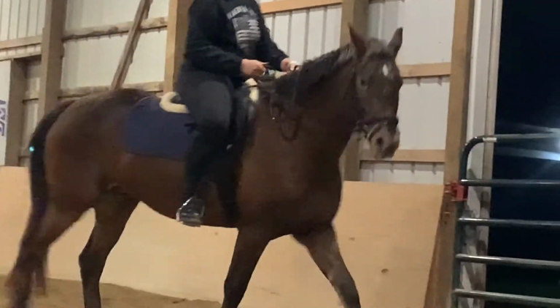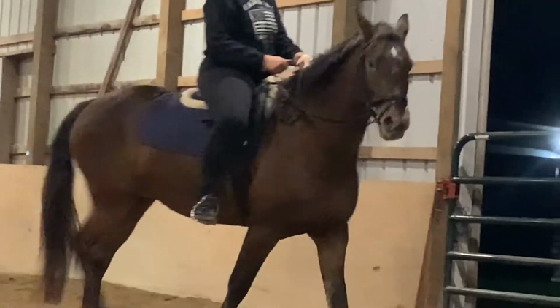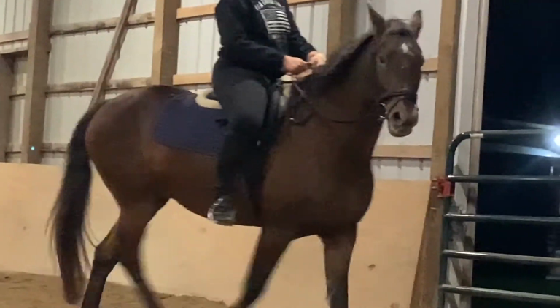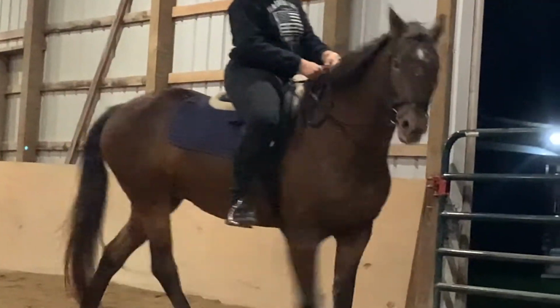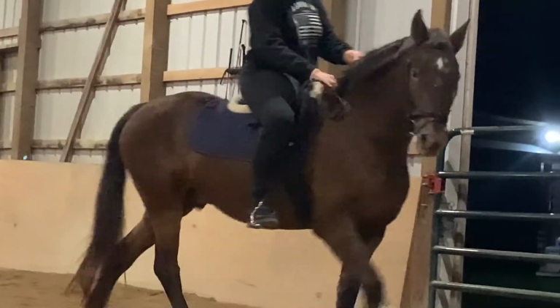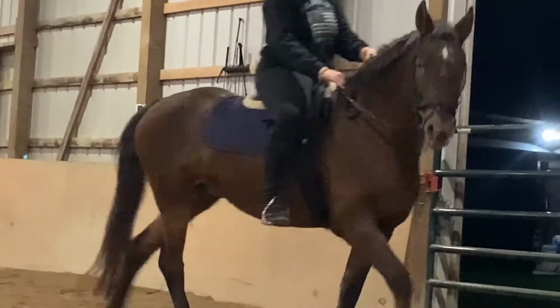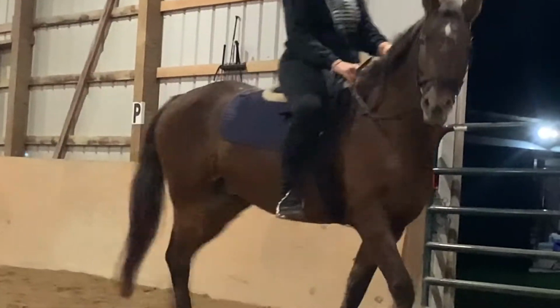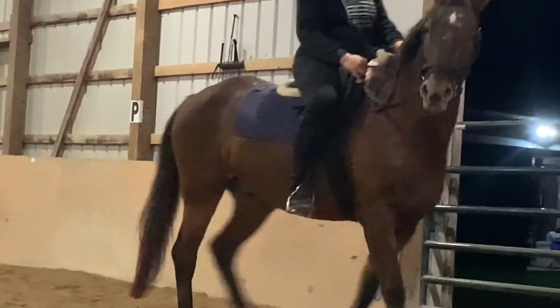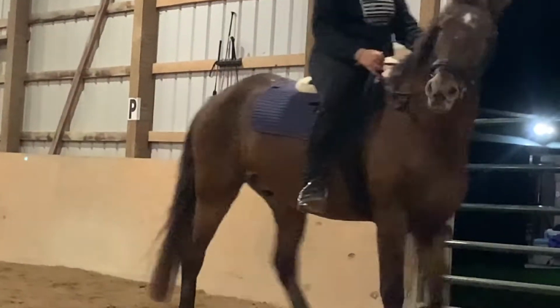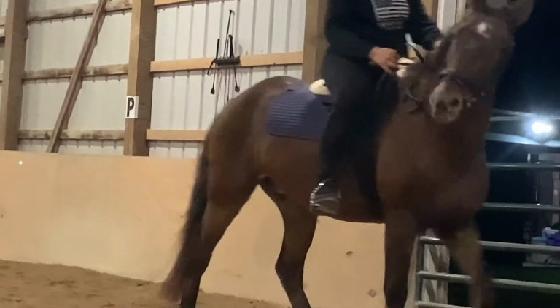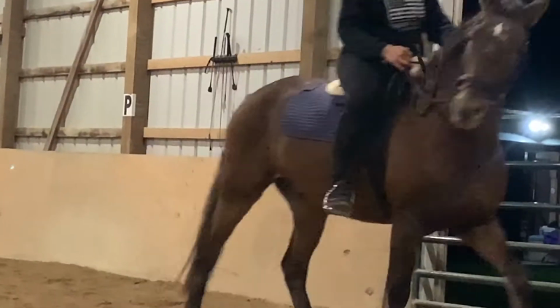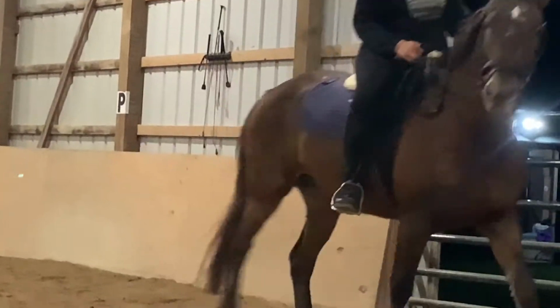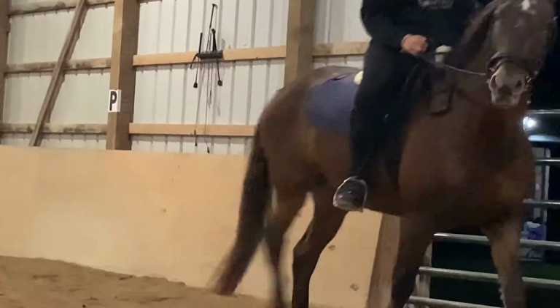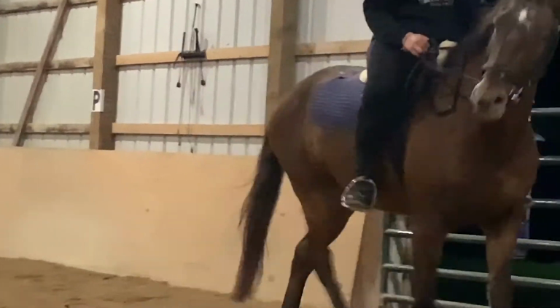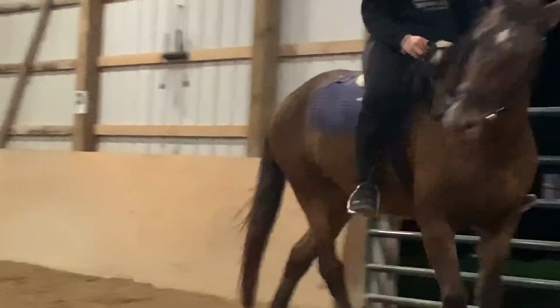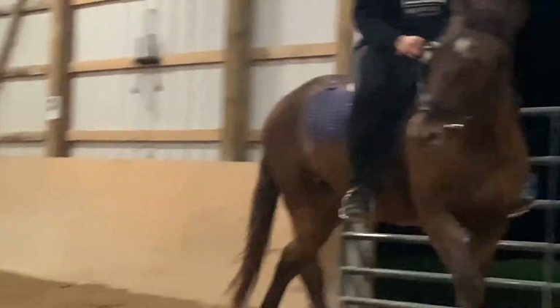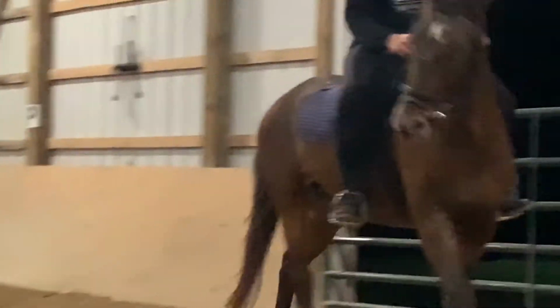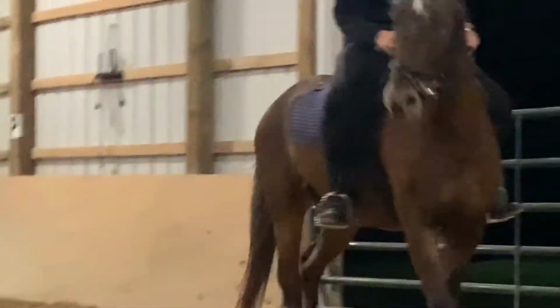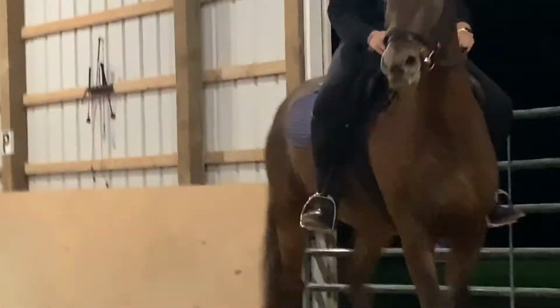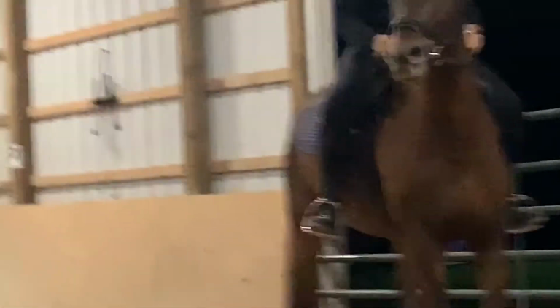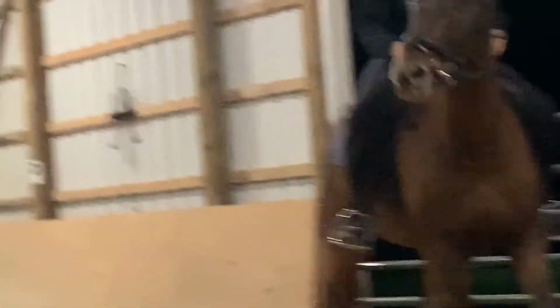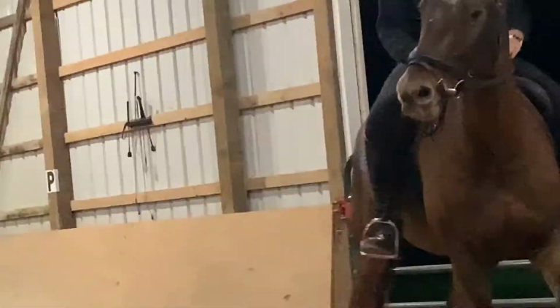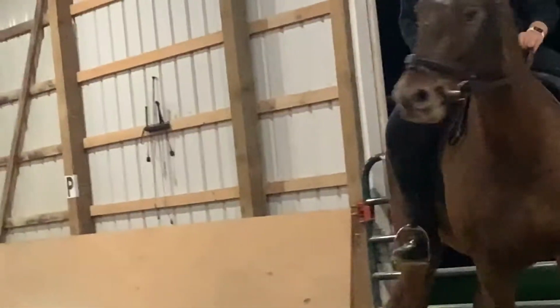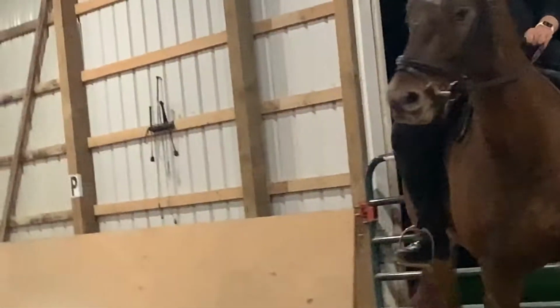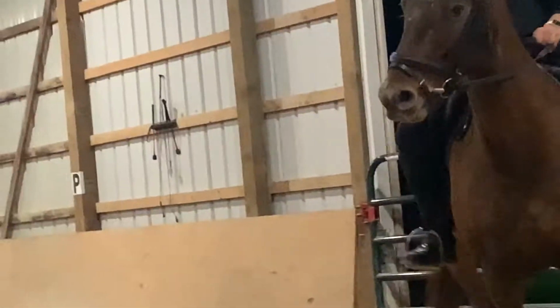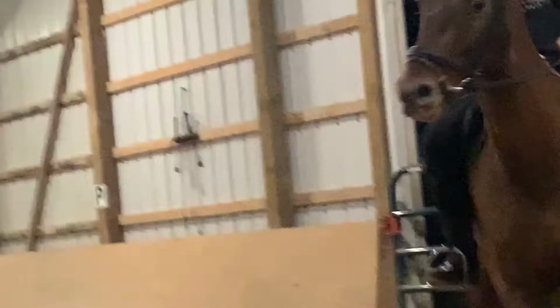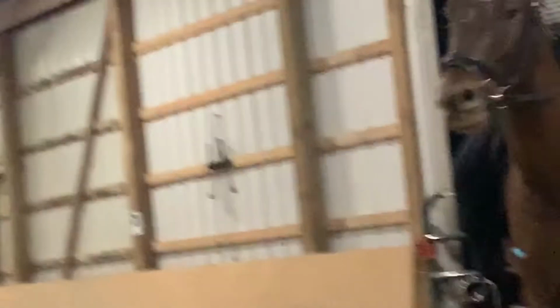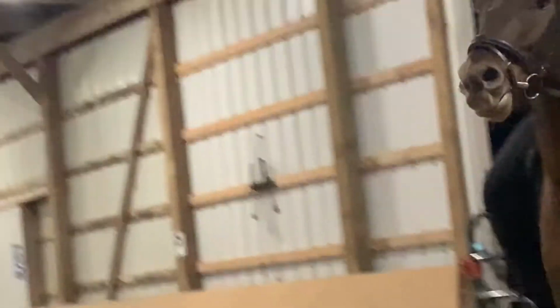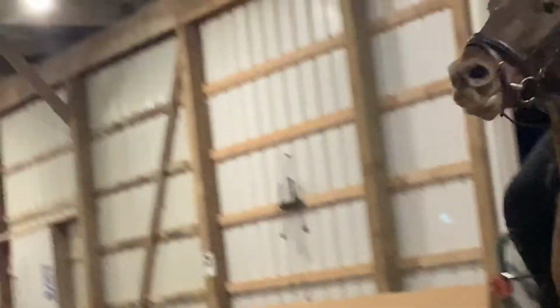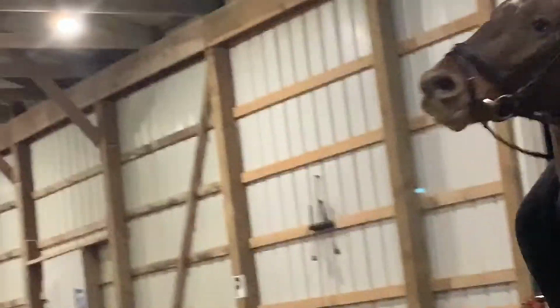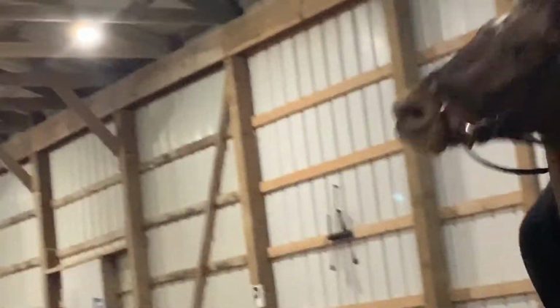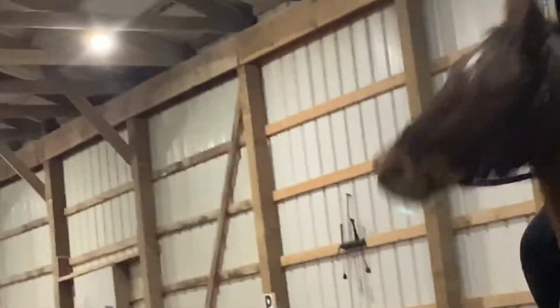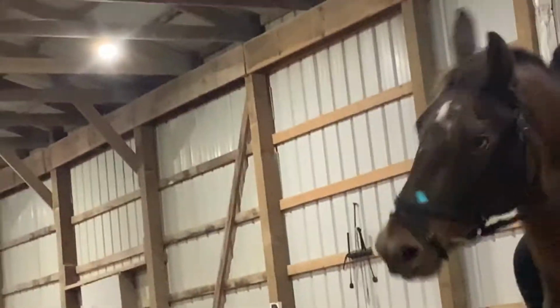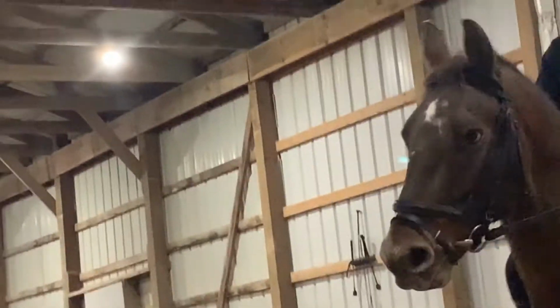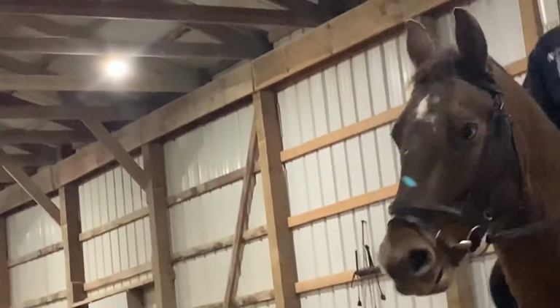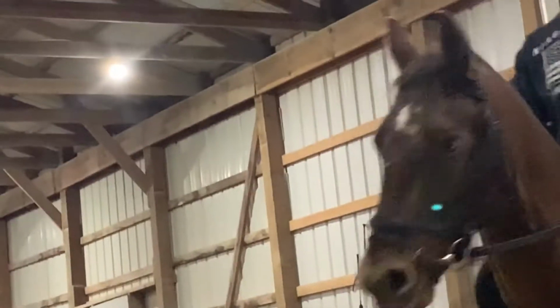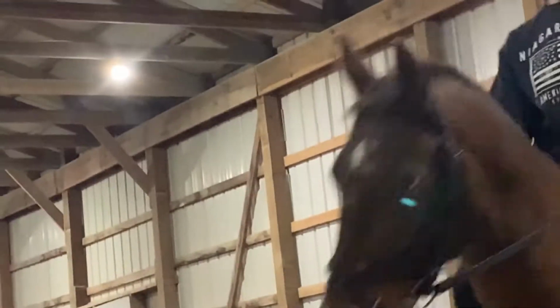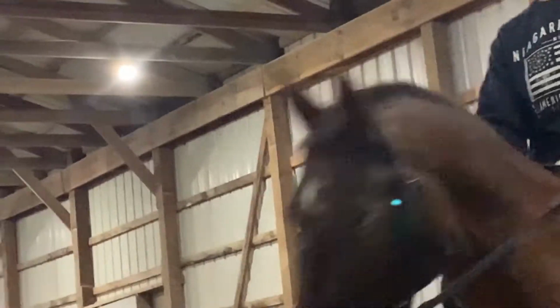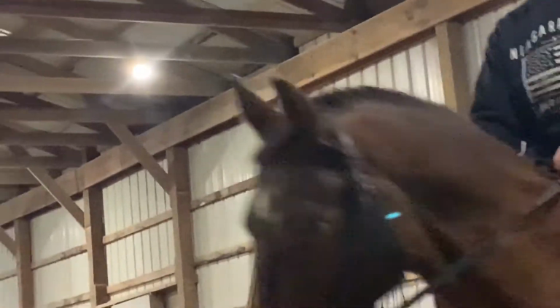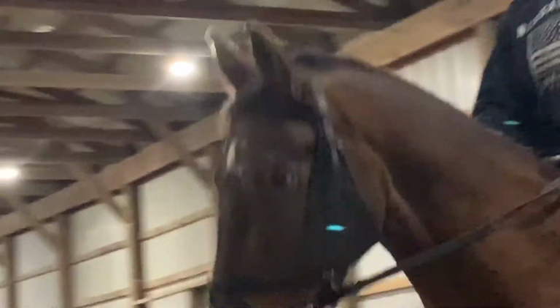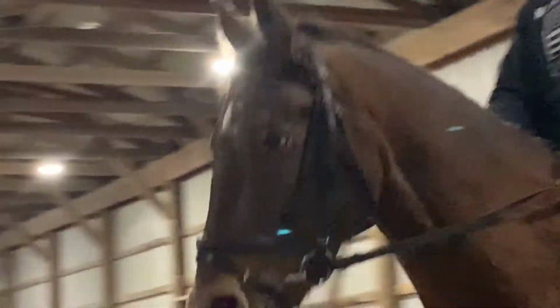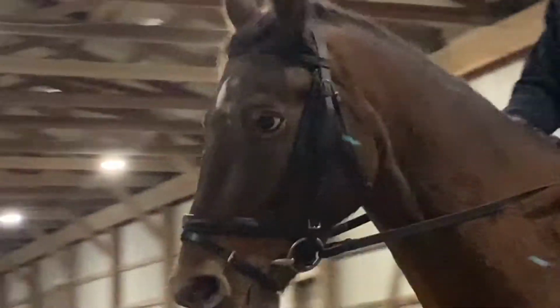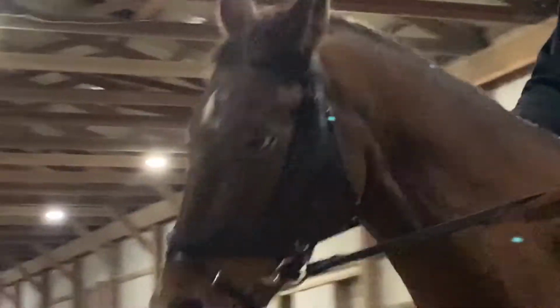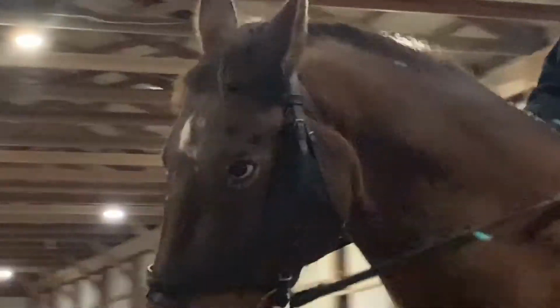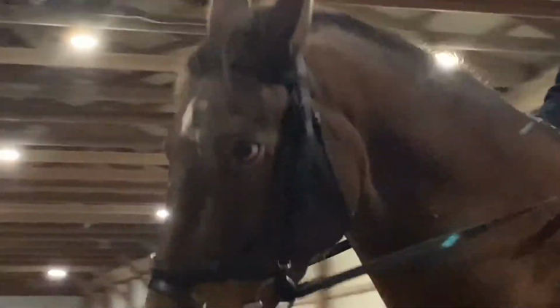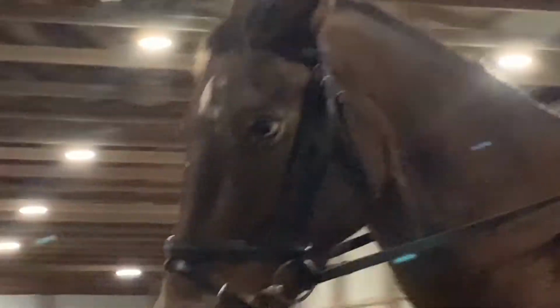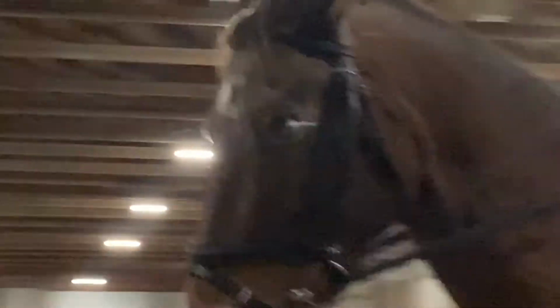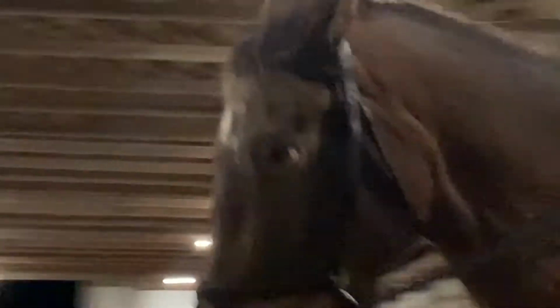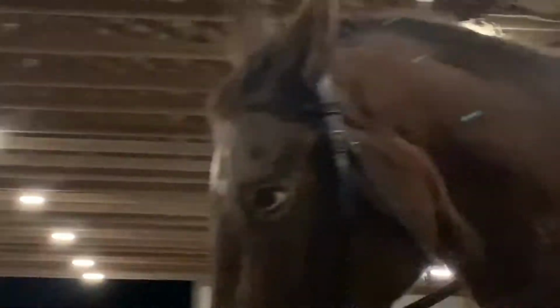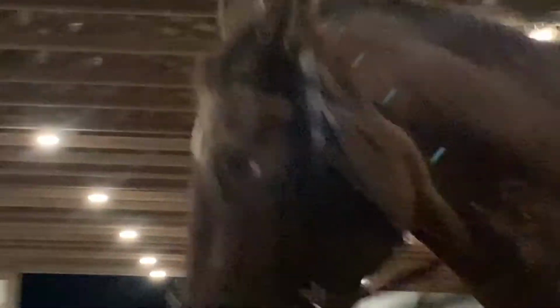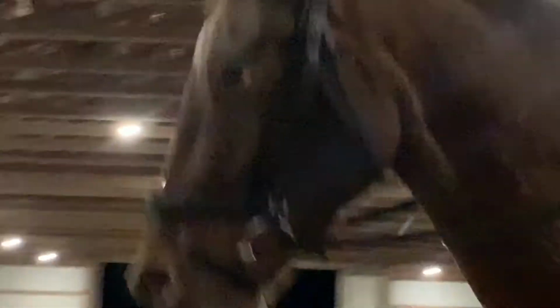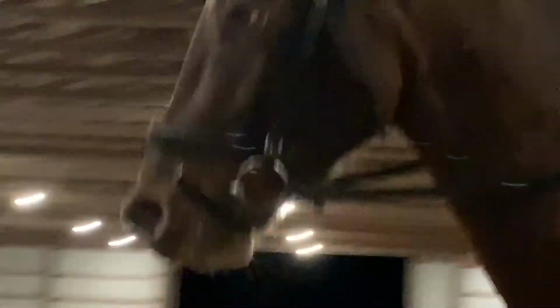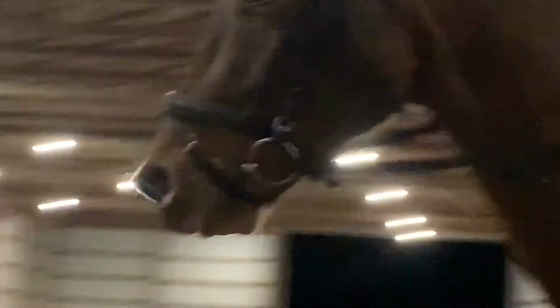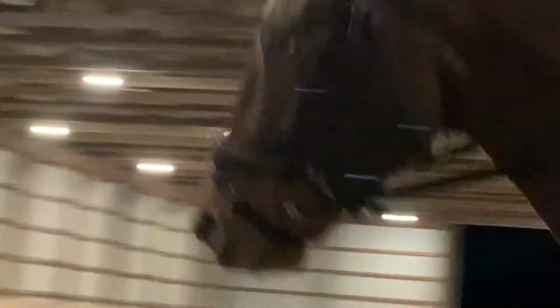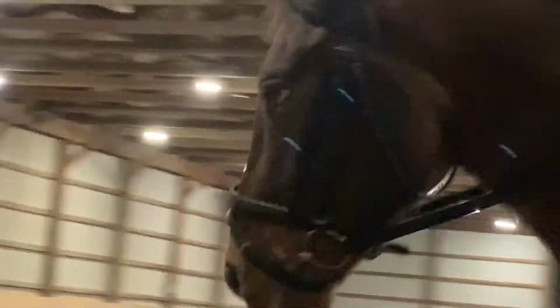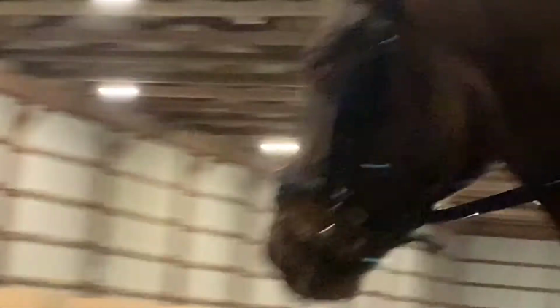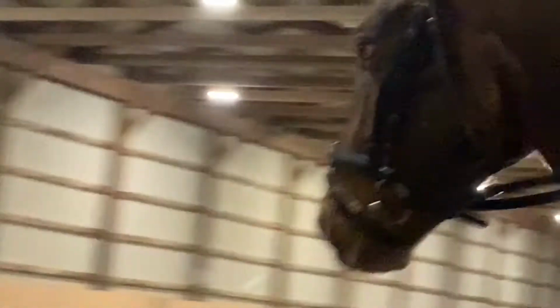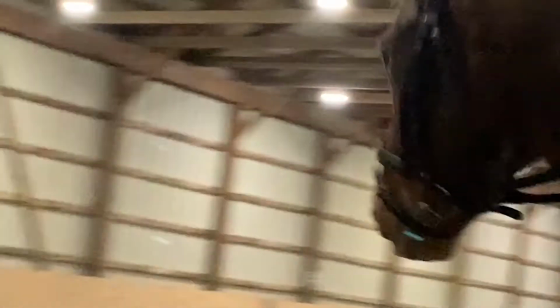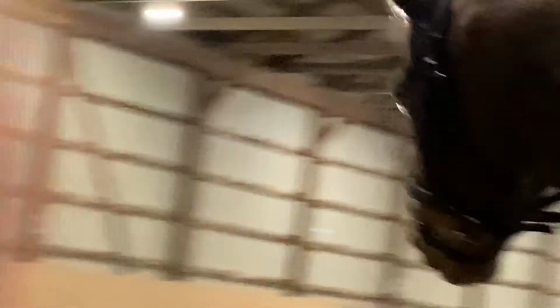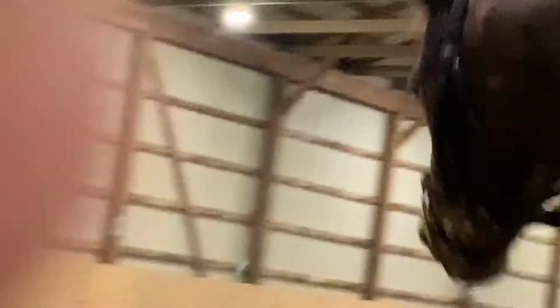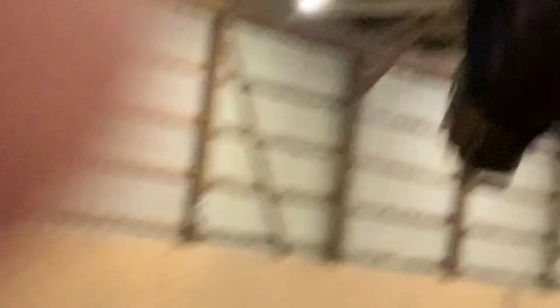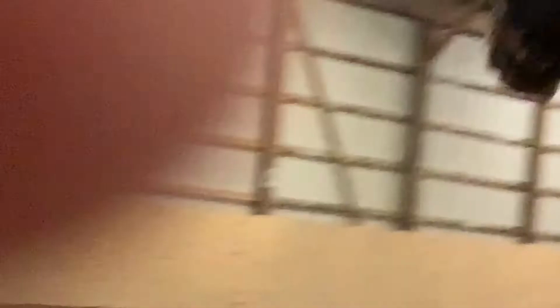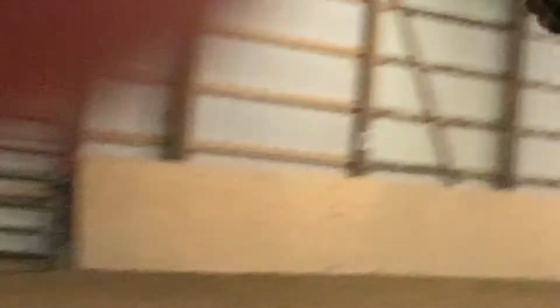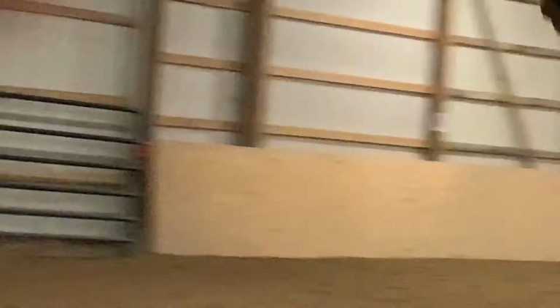Now I'm gathering him up — medium walk from F to A, and now A down centerline, and halt and salute.